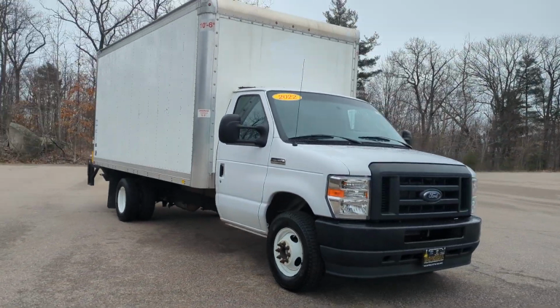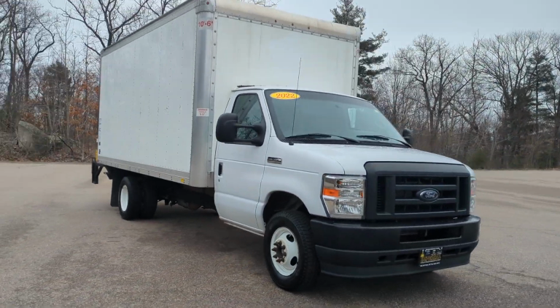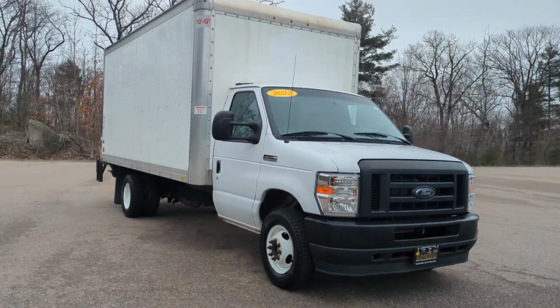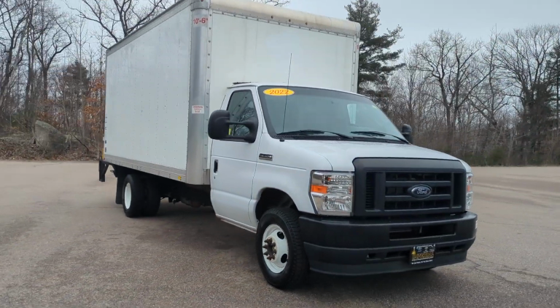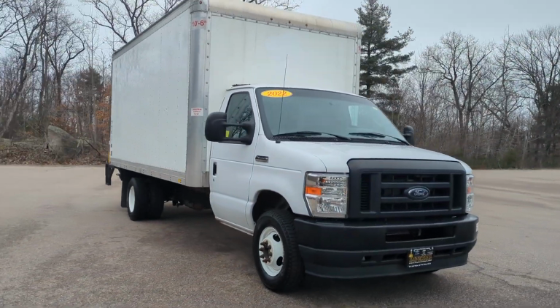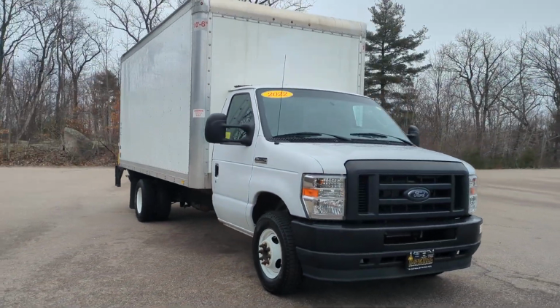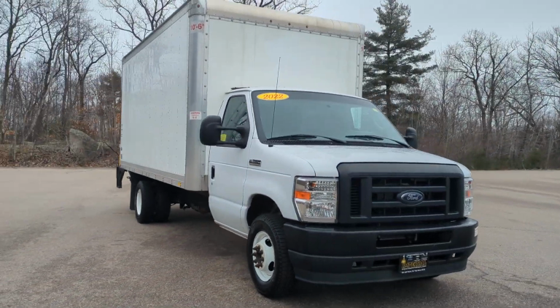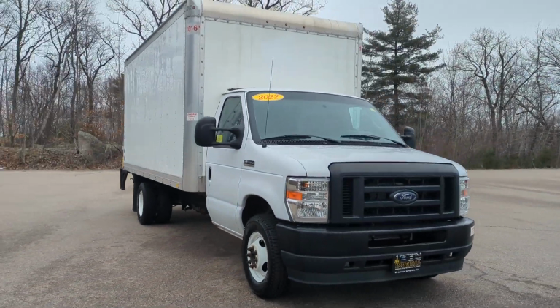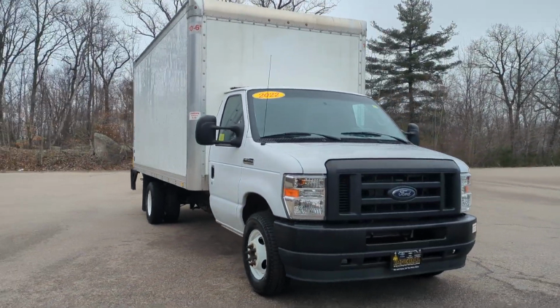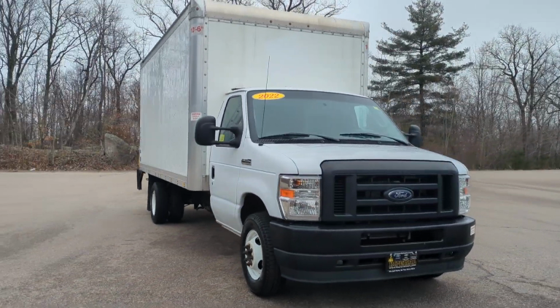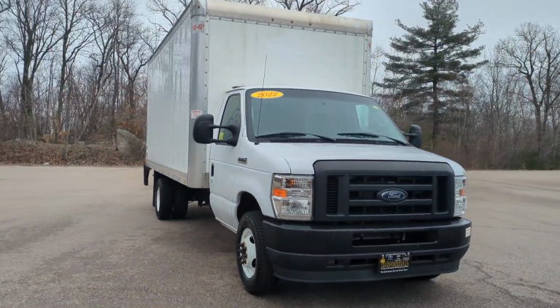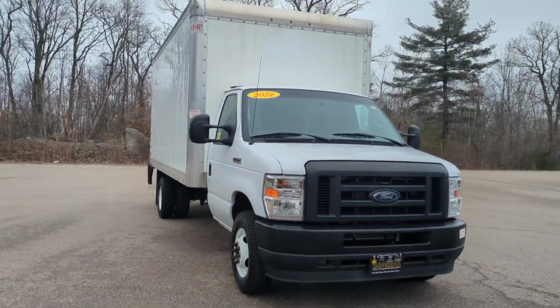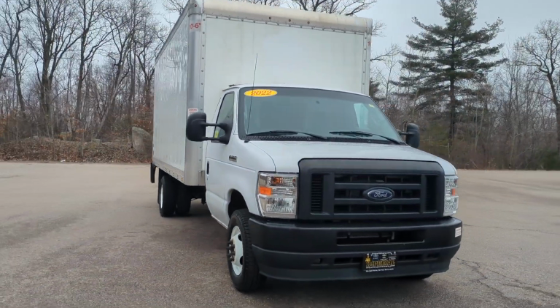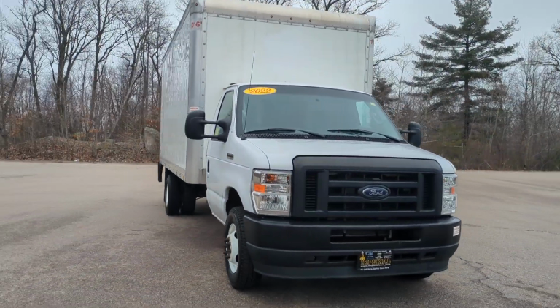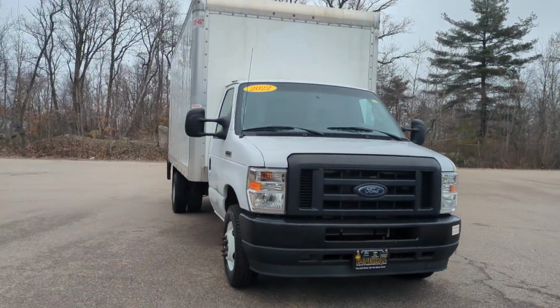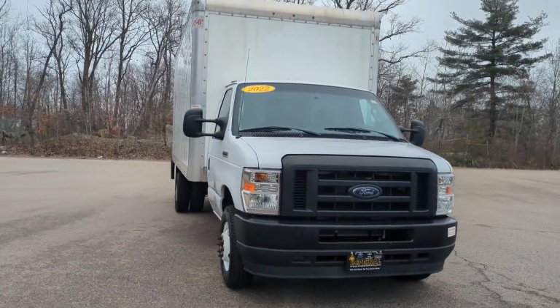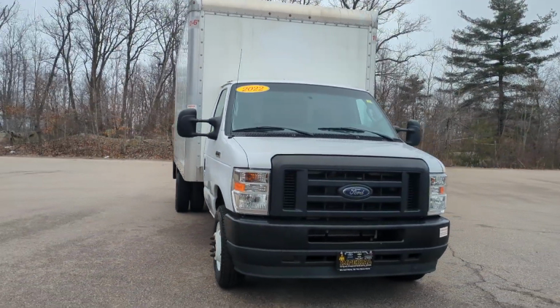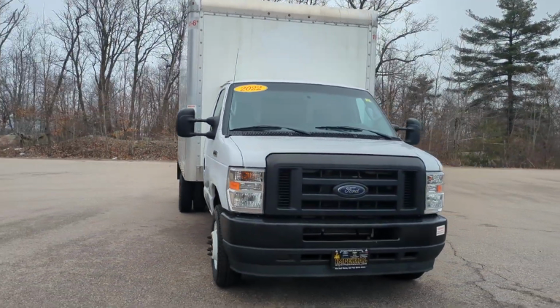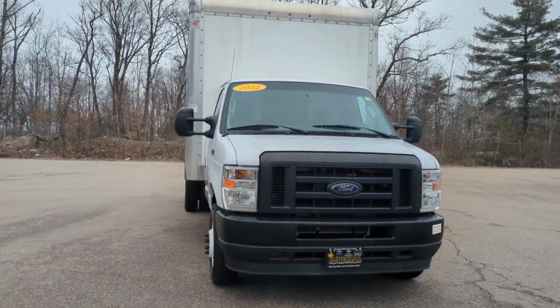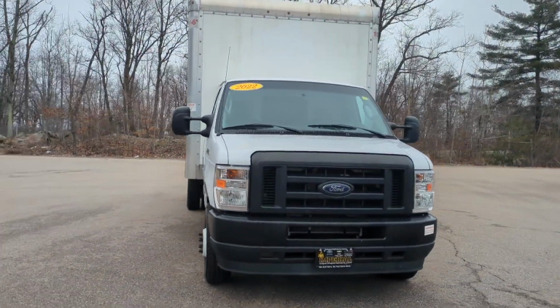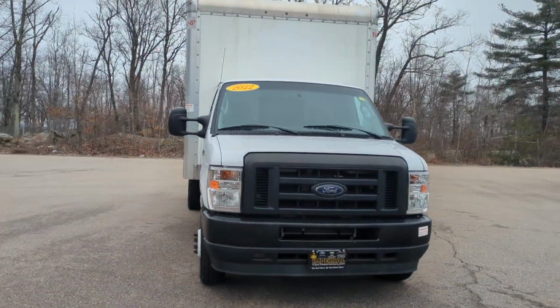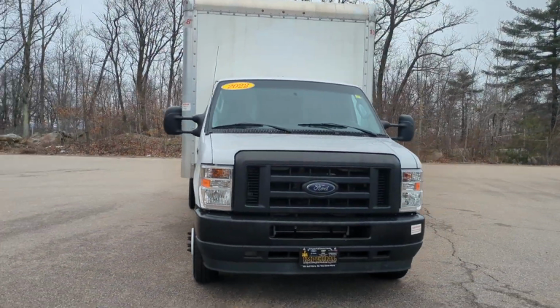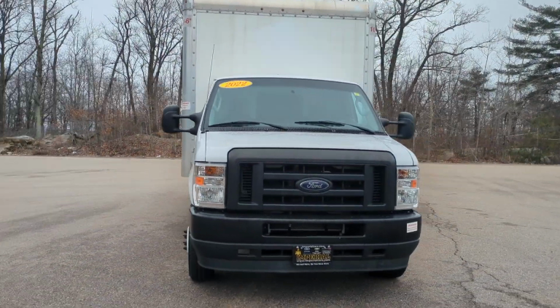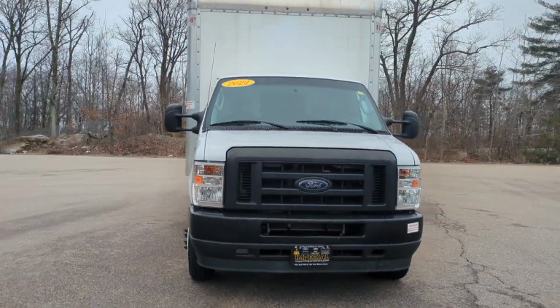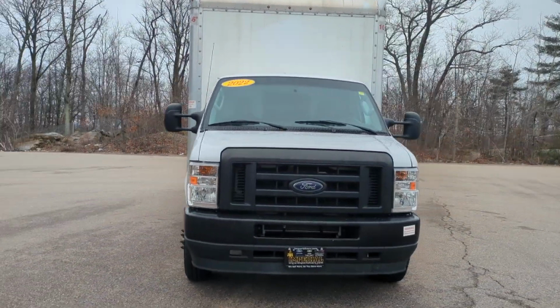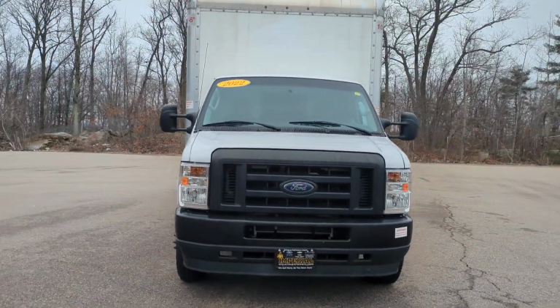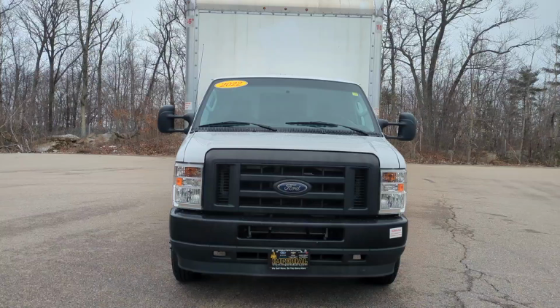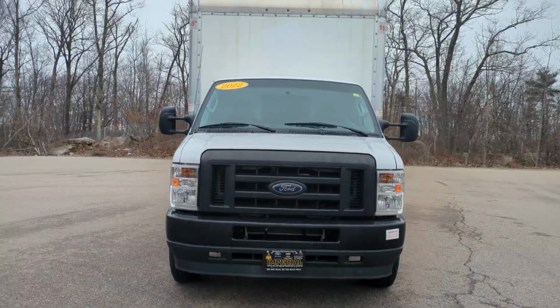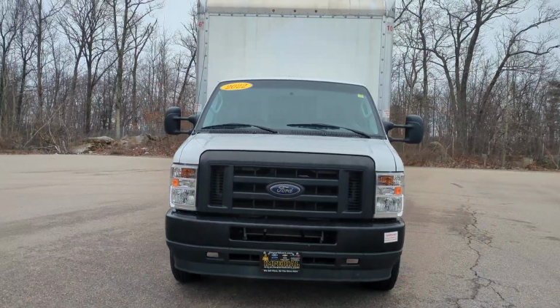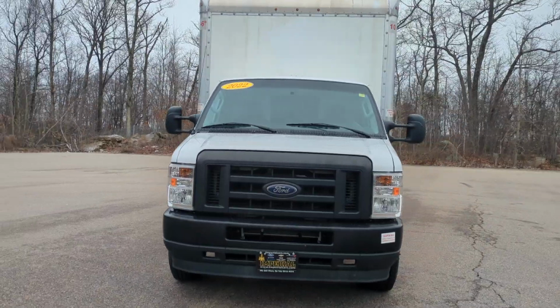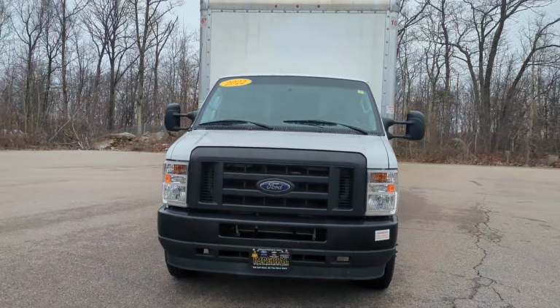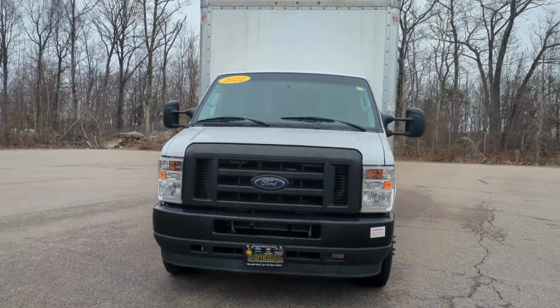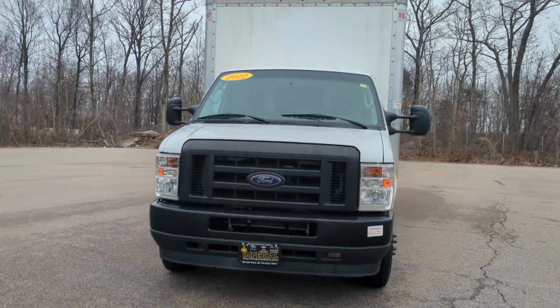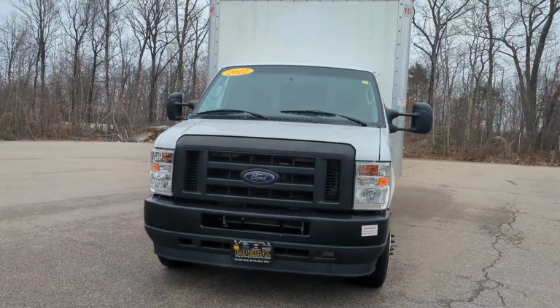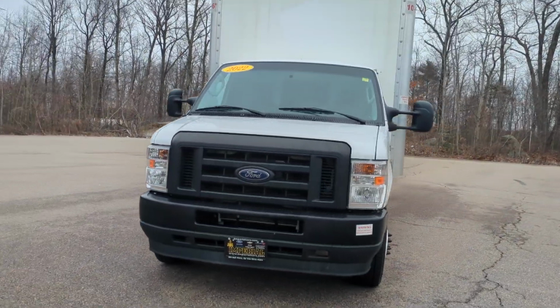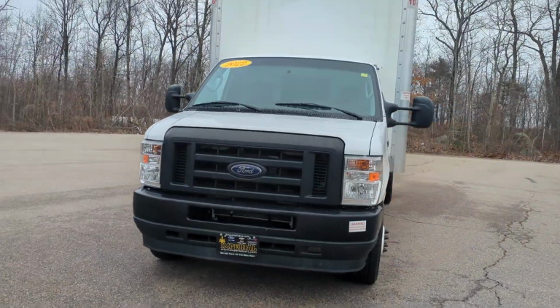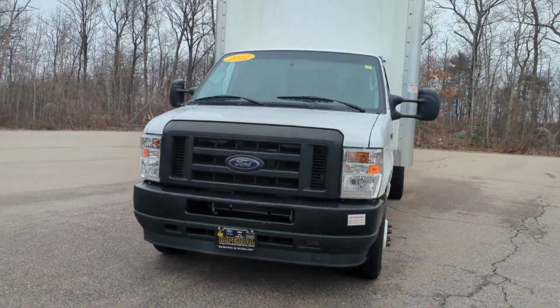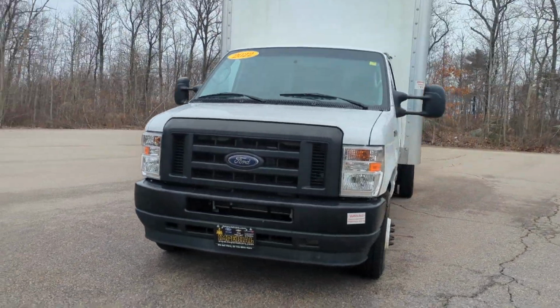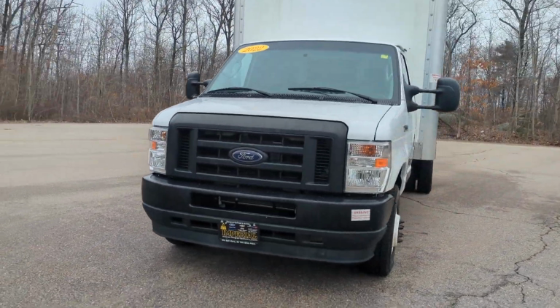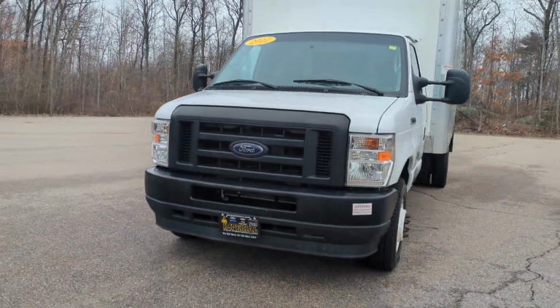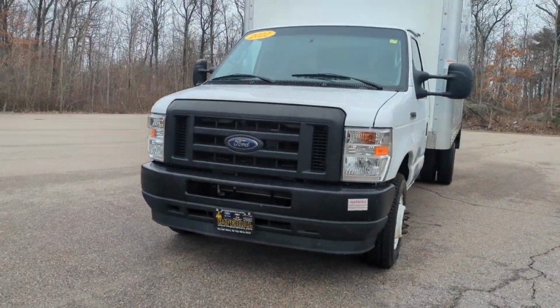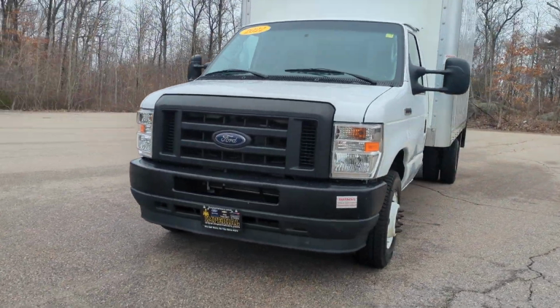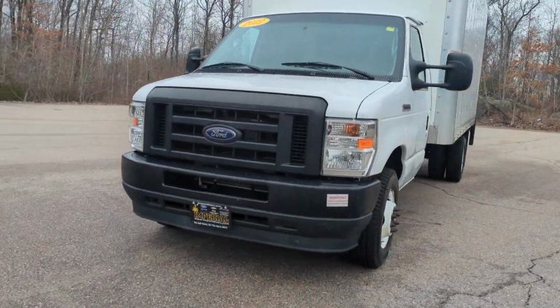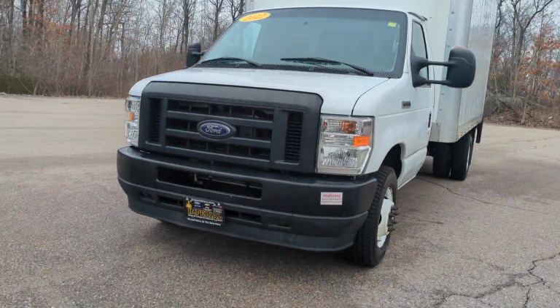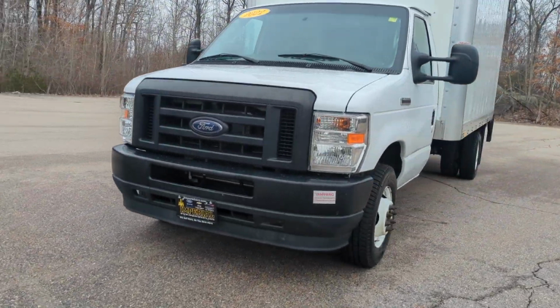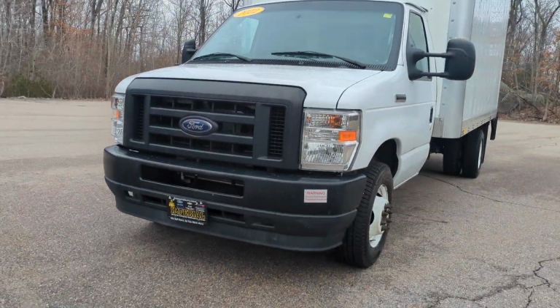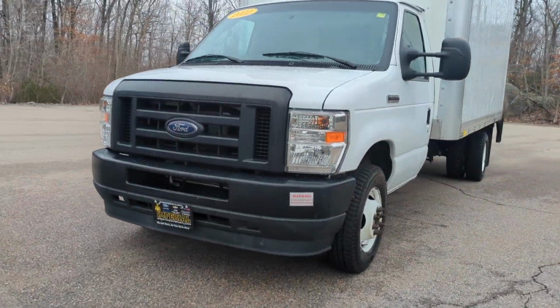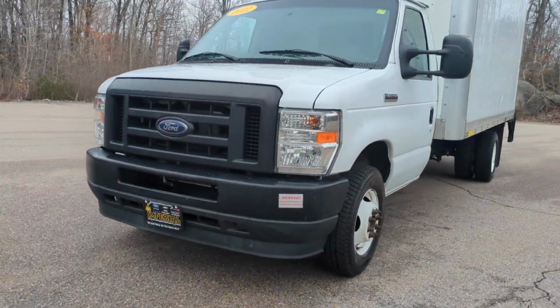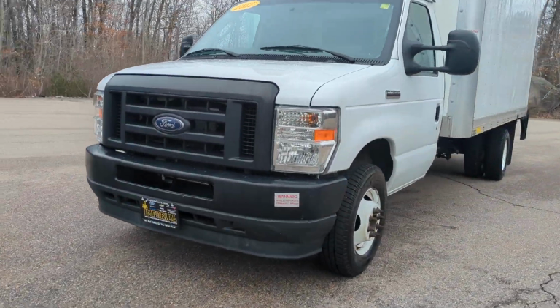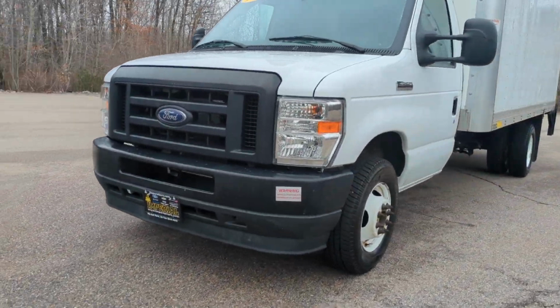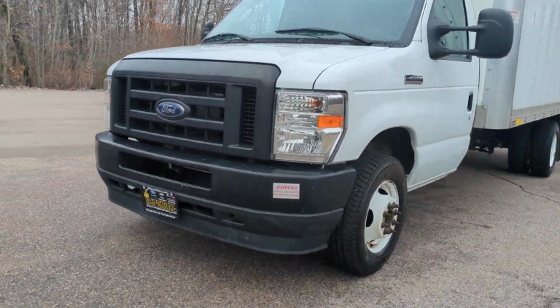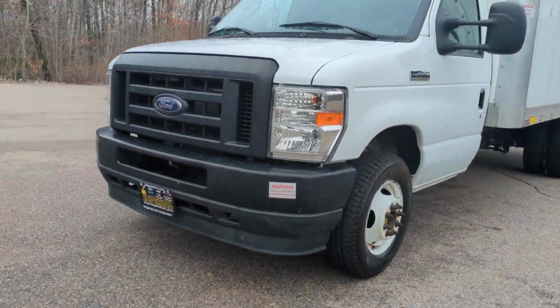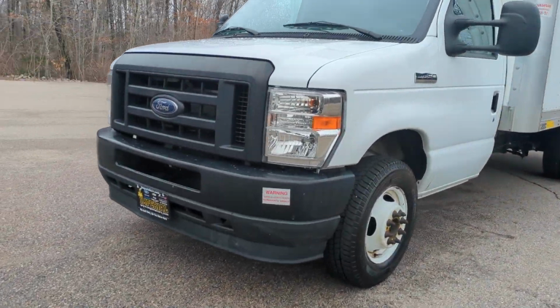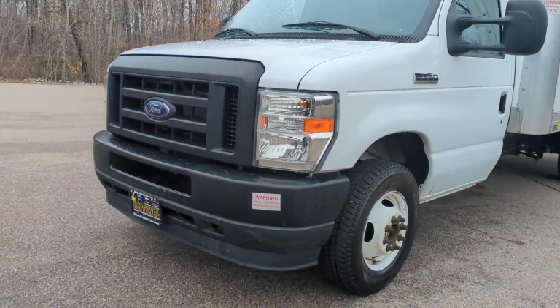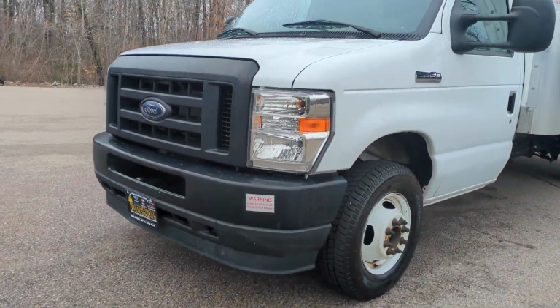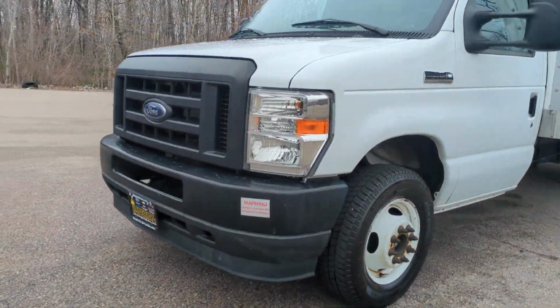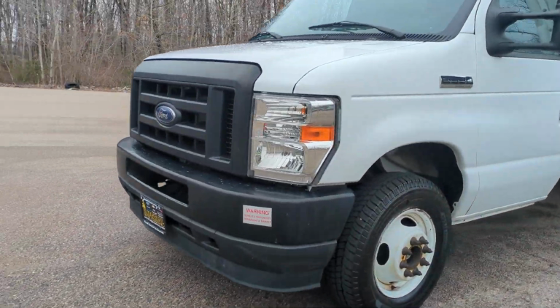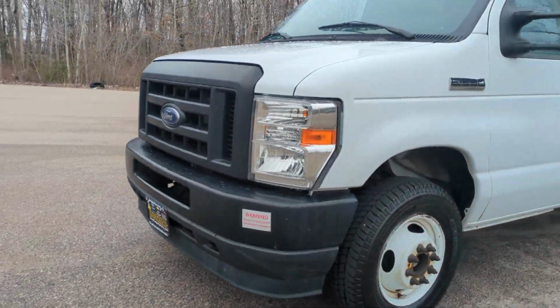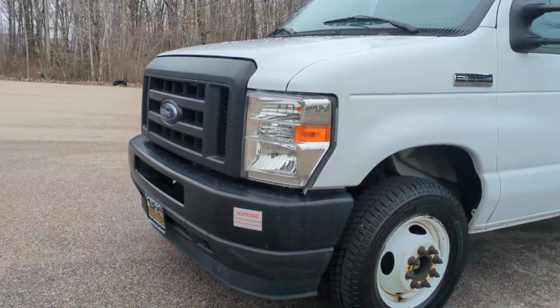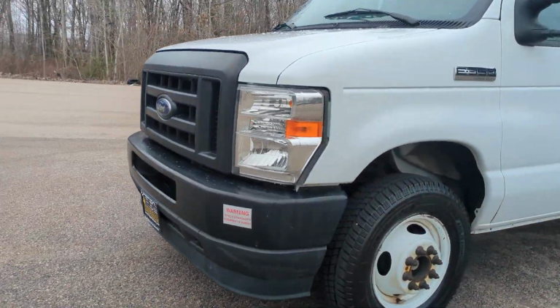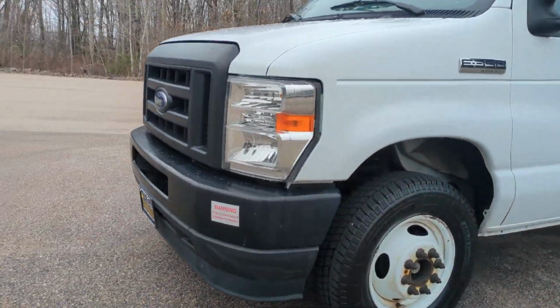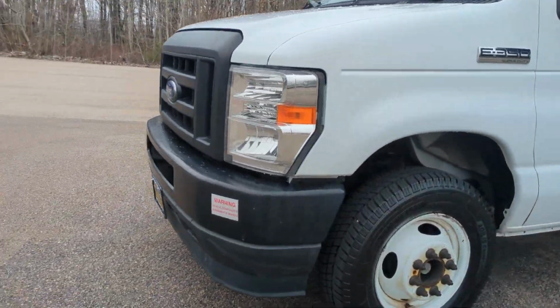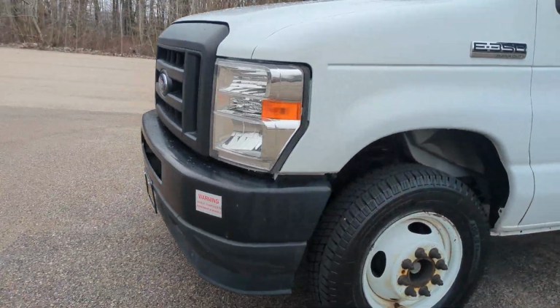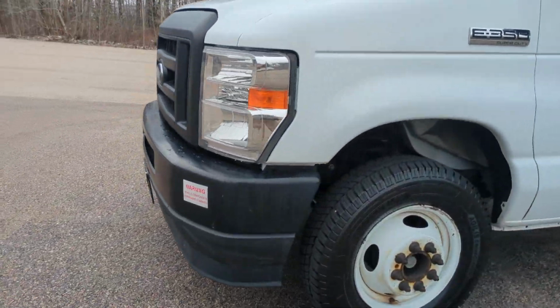Make the move to better capability in this tough-built E350. Come in for a test drive. Our team will make it the best part of your day.